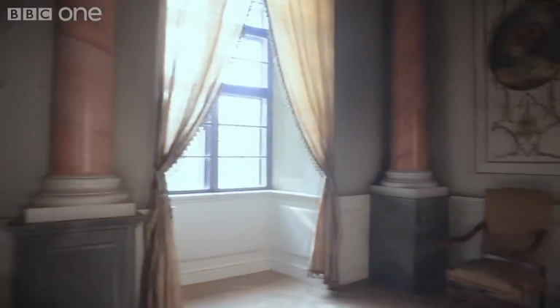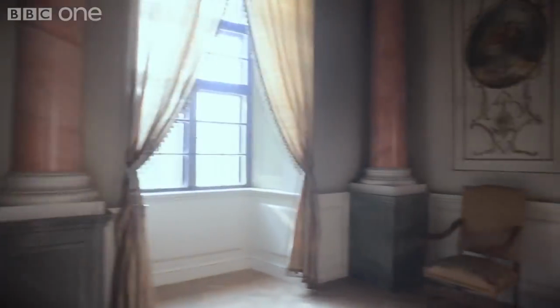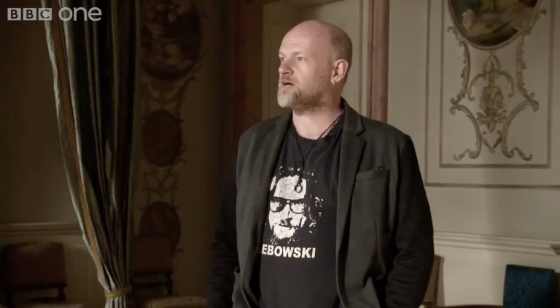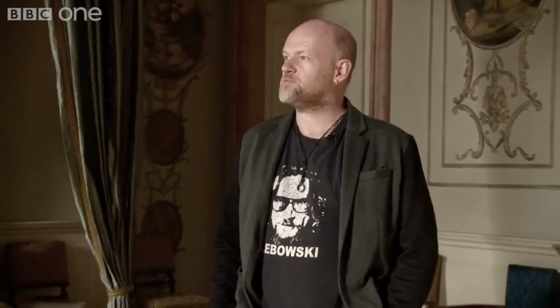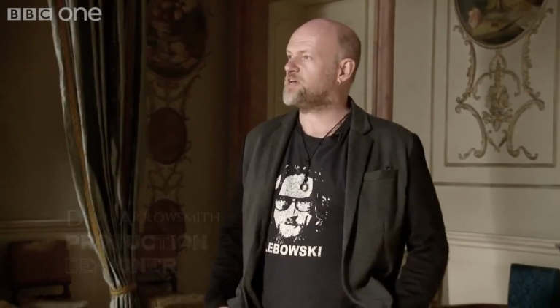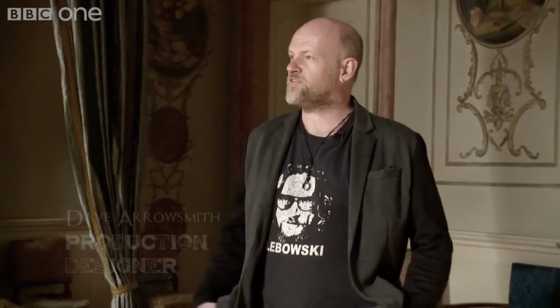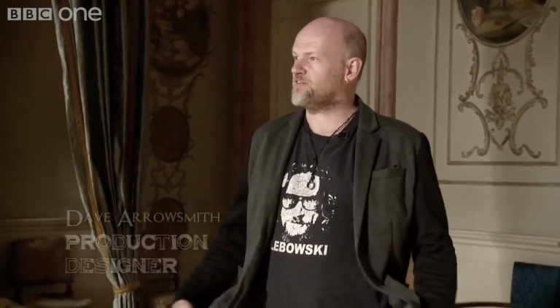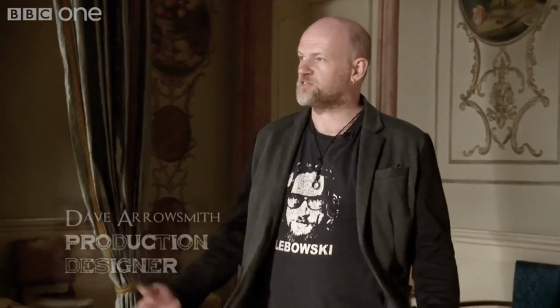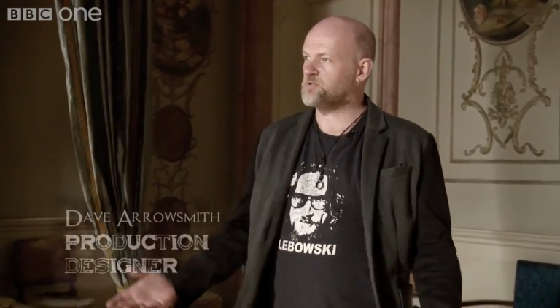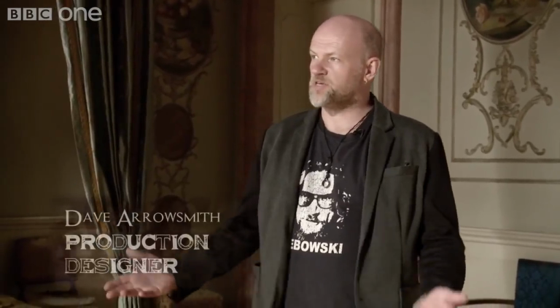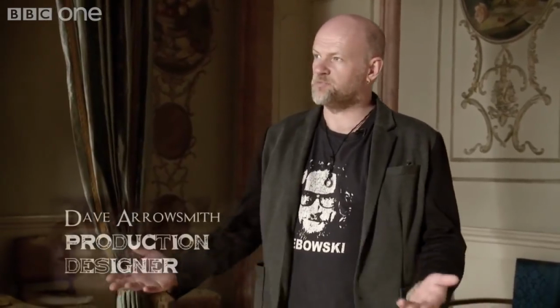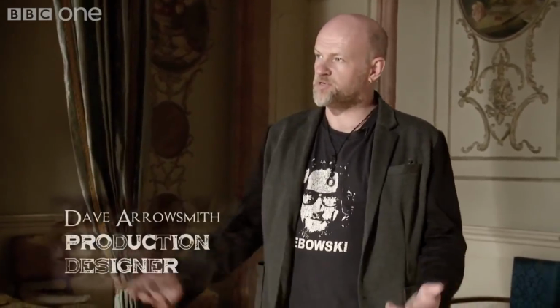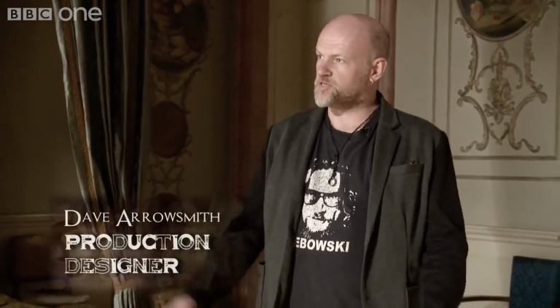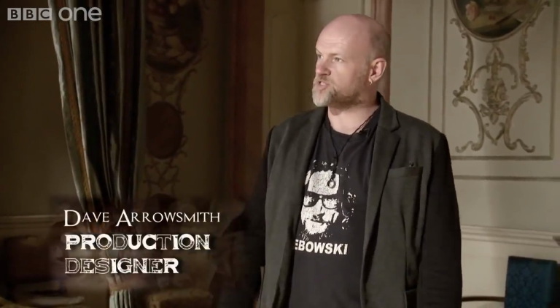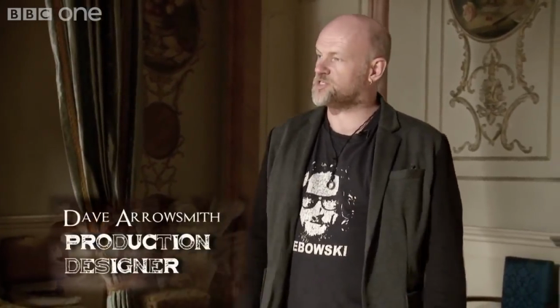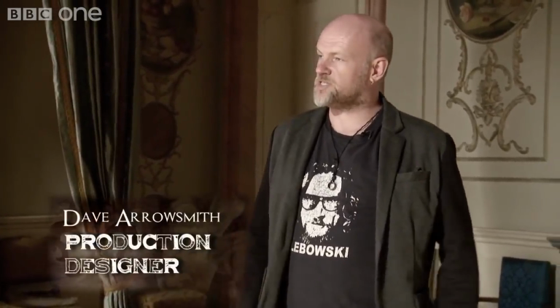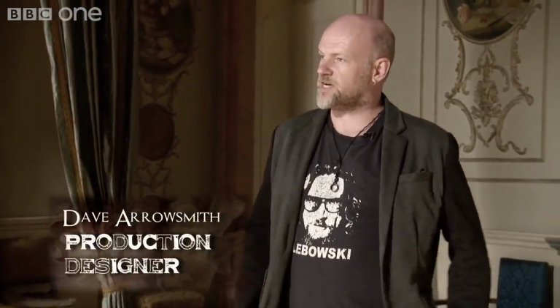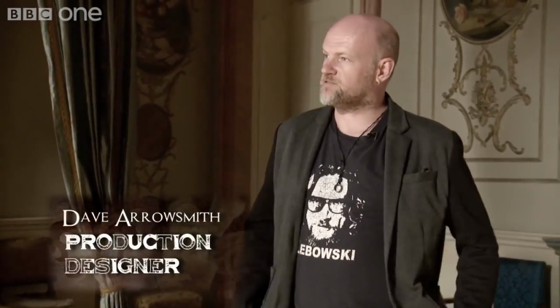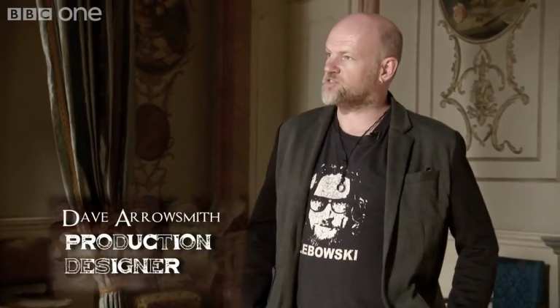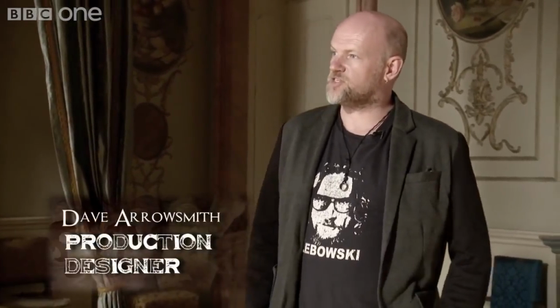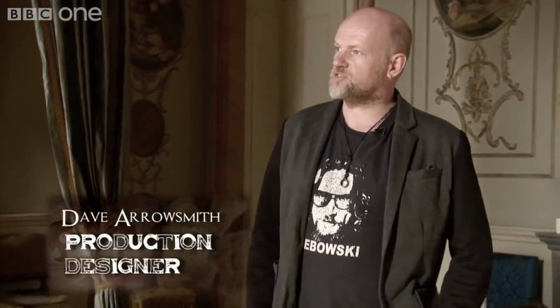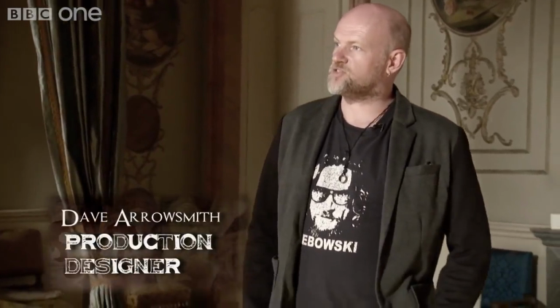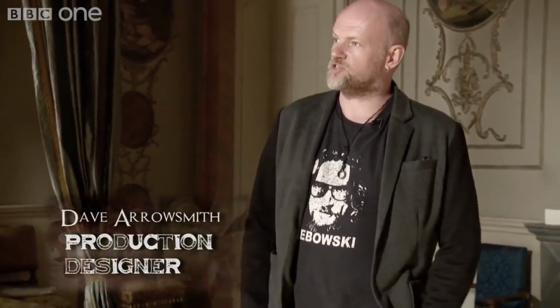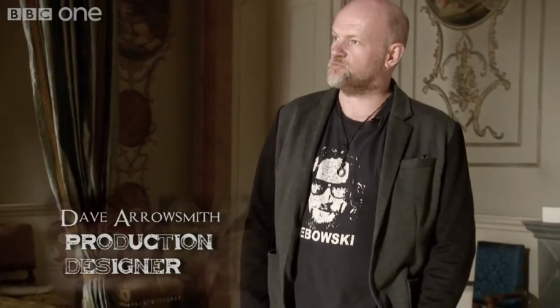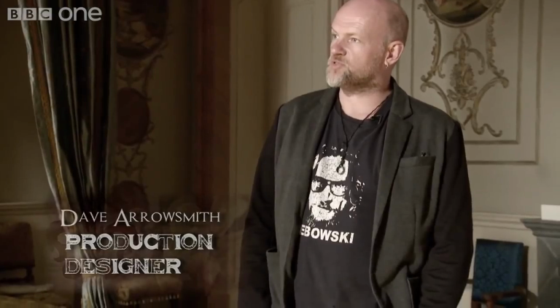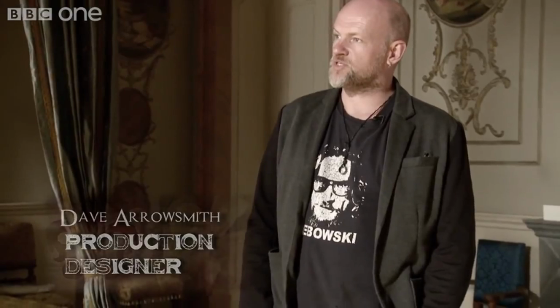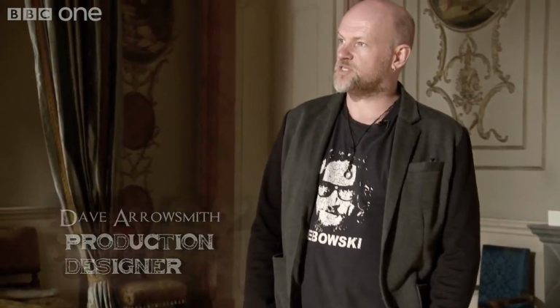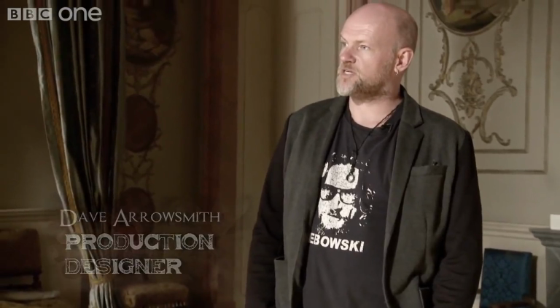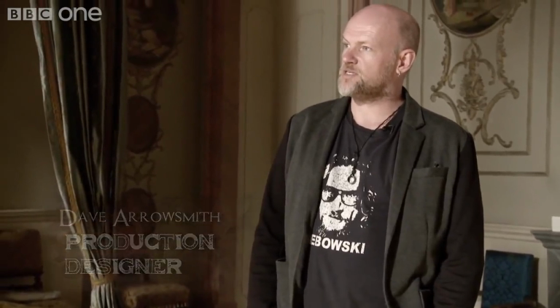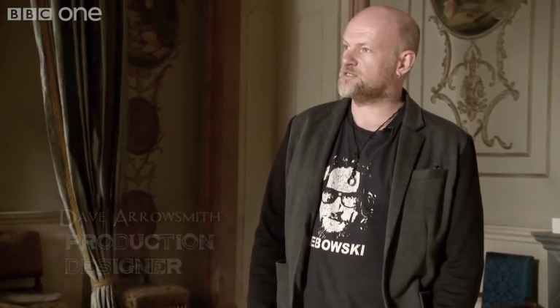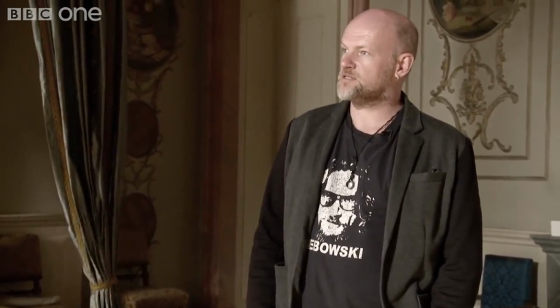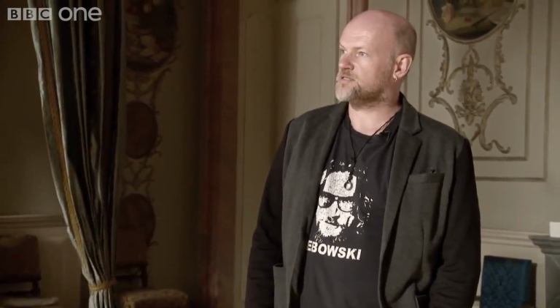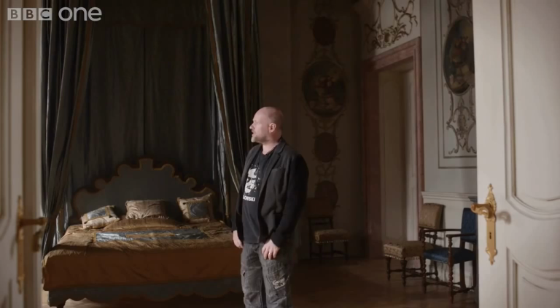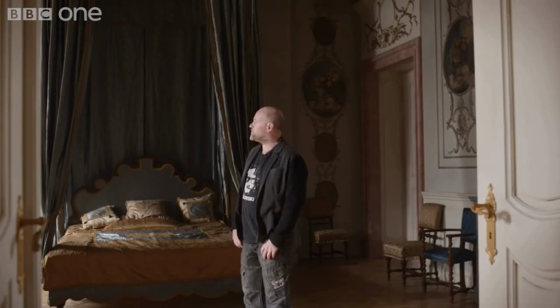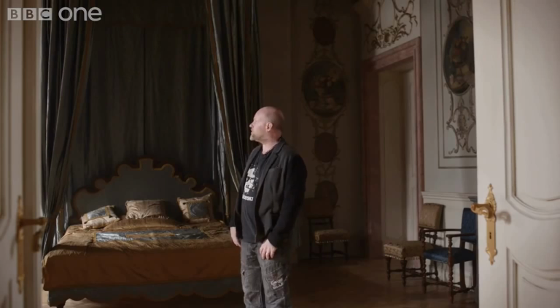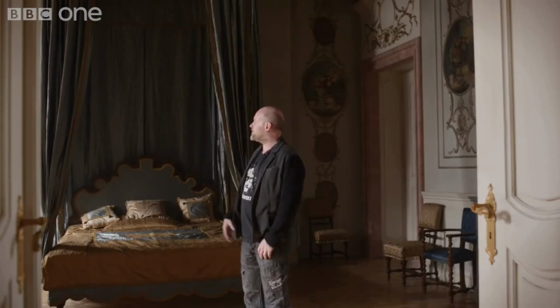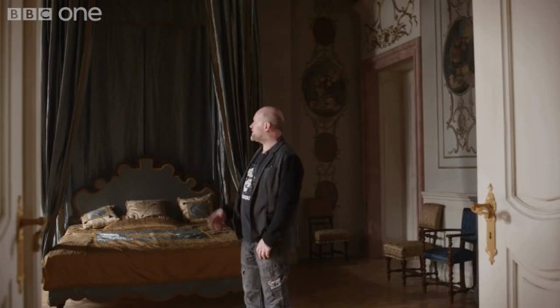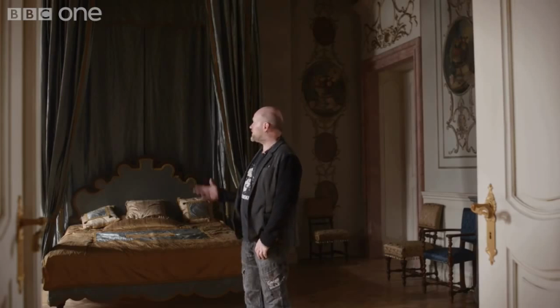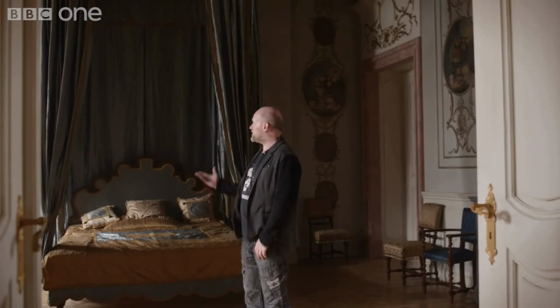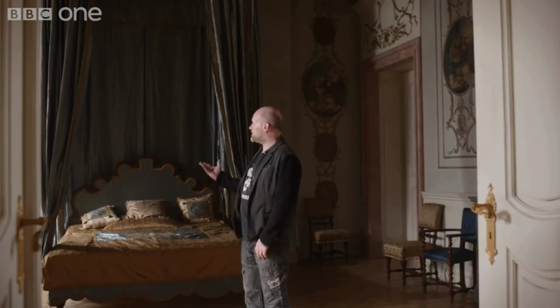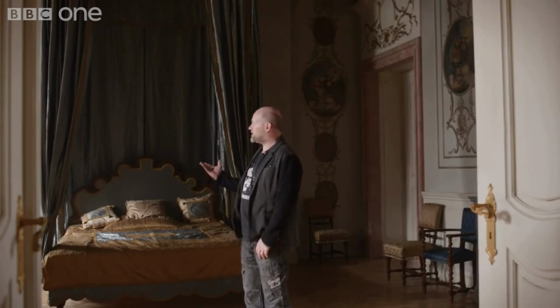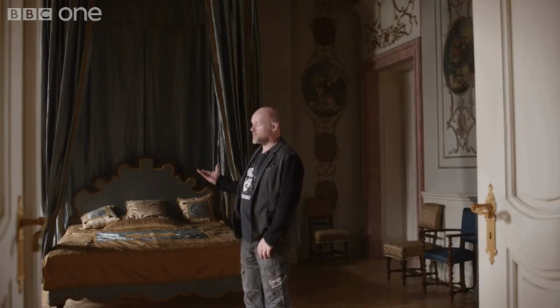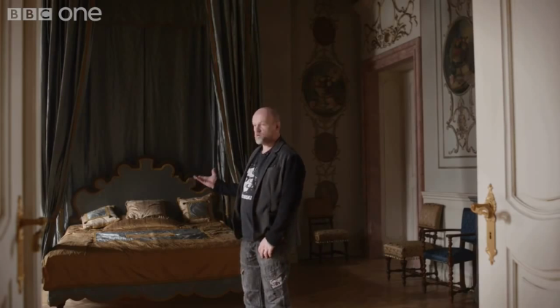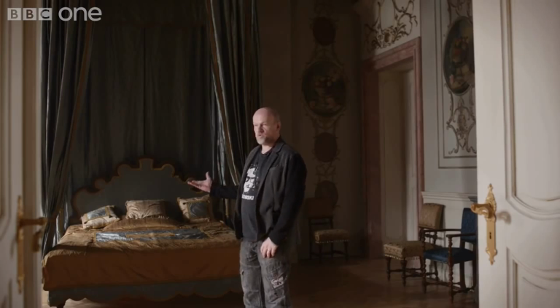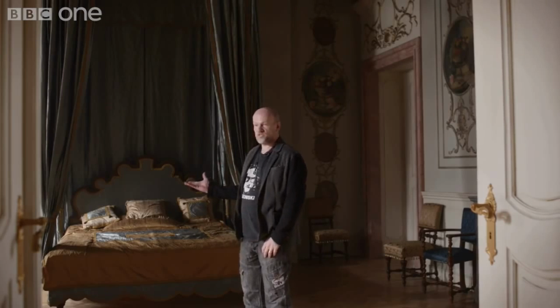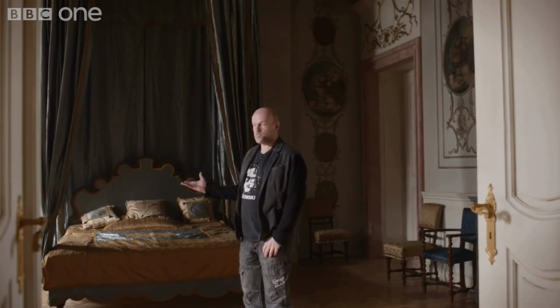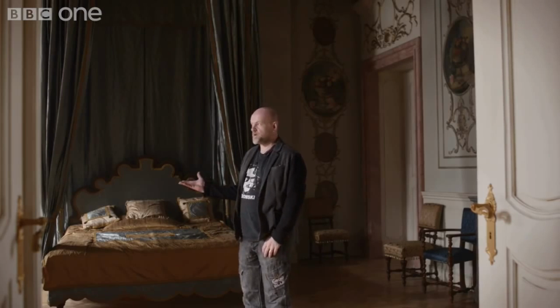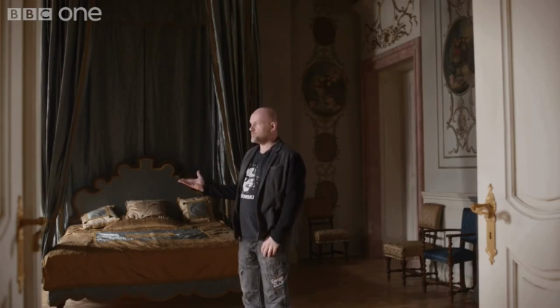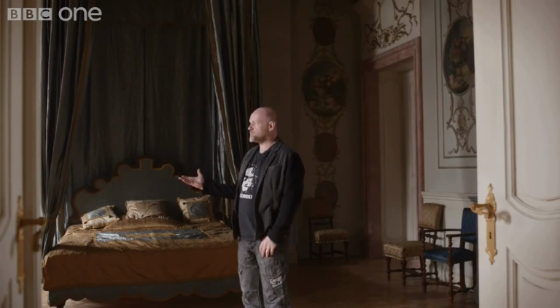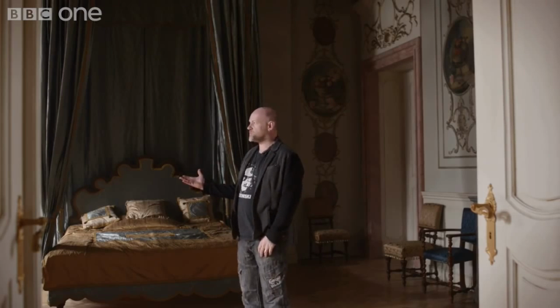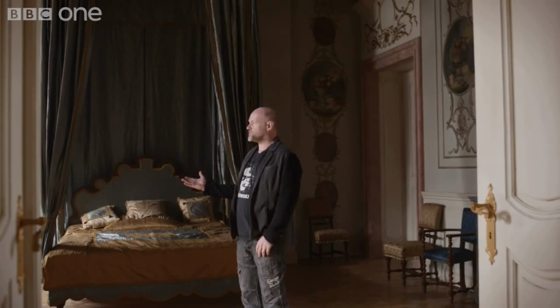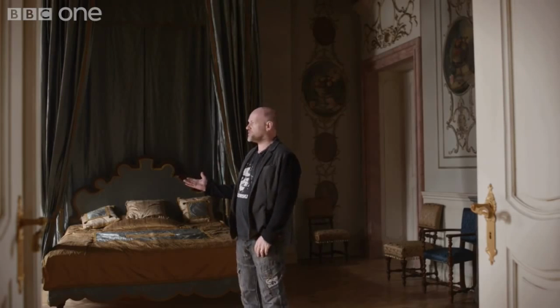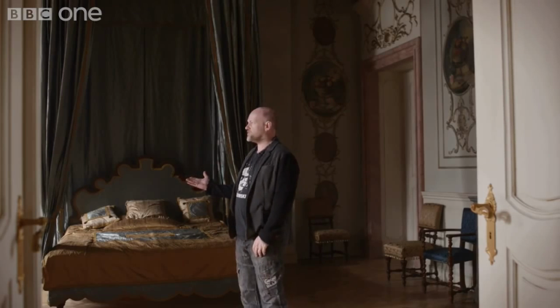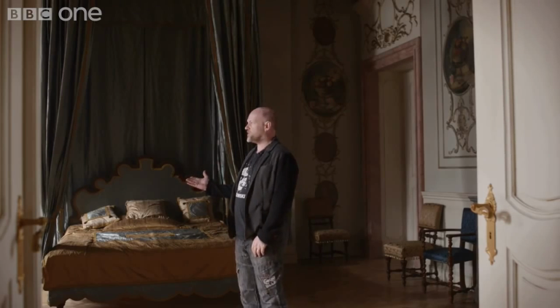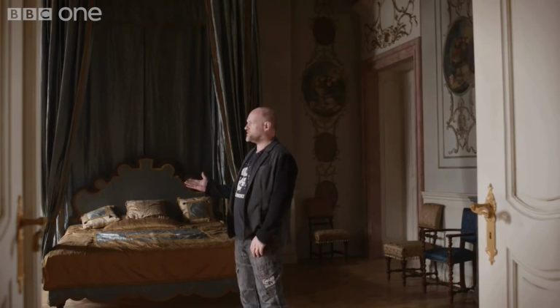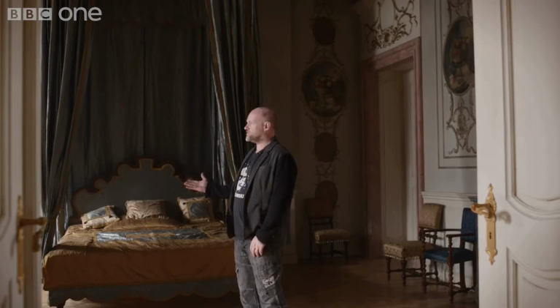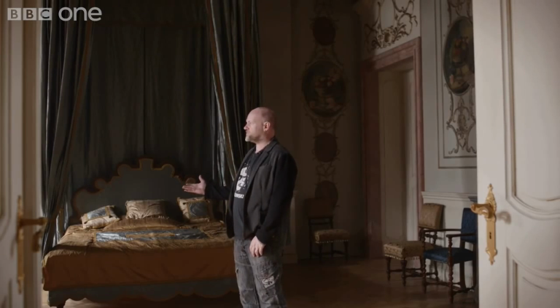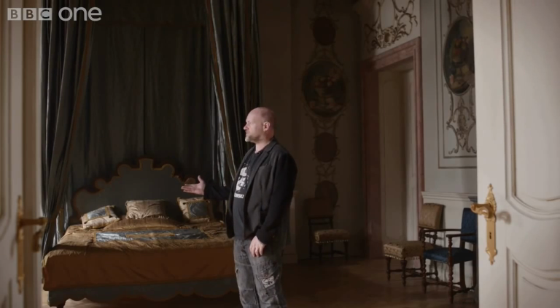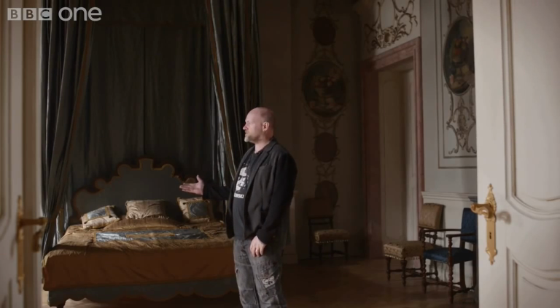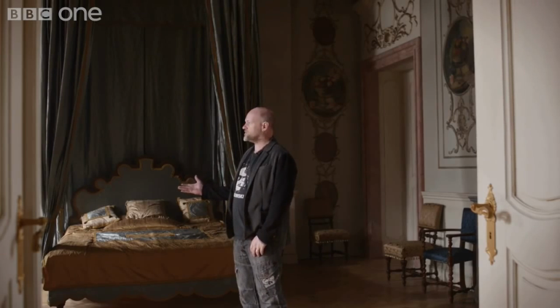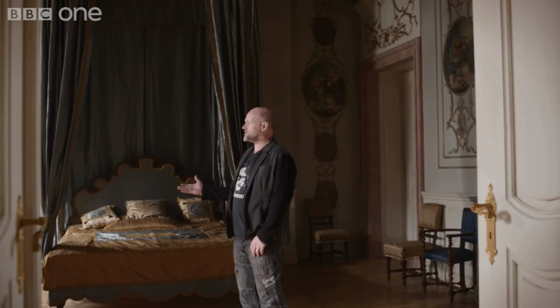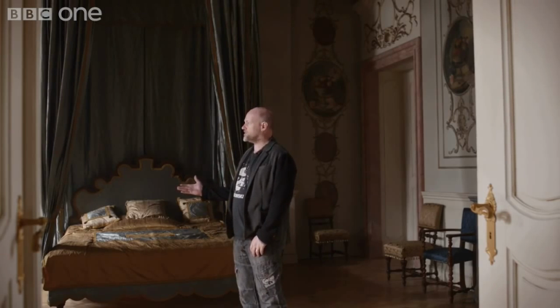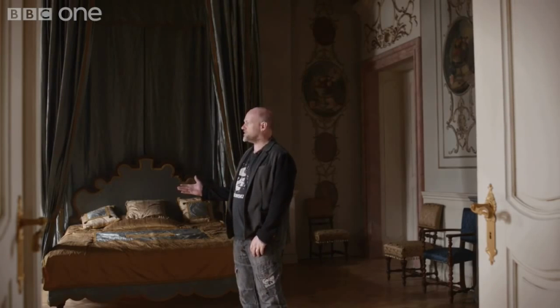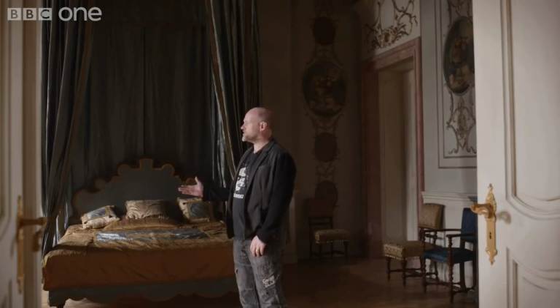Hi, I'm Dave Arrowsmith. I'm a production designer on season 2 of The Musketeers, and we're in the Queen's Apartments, which we created for the new series.